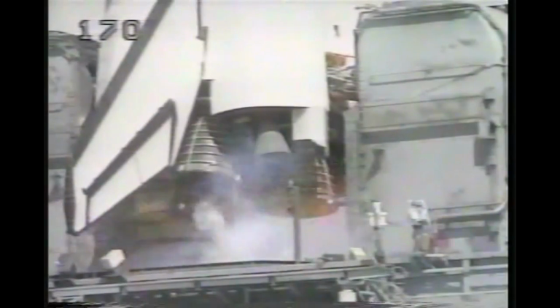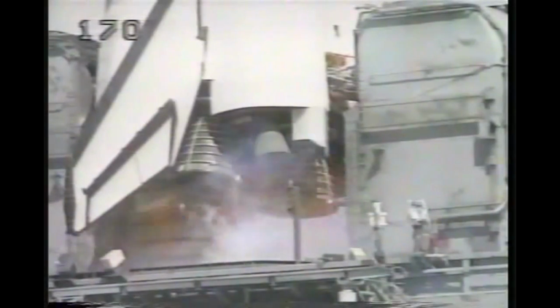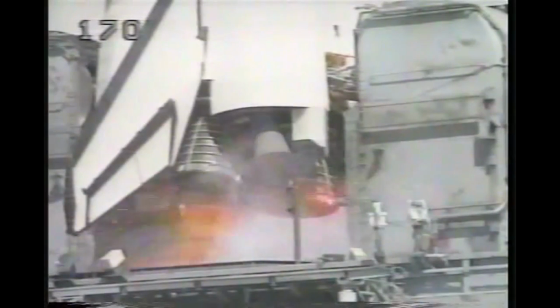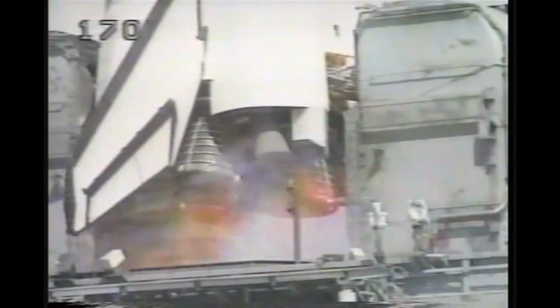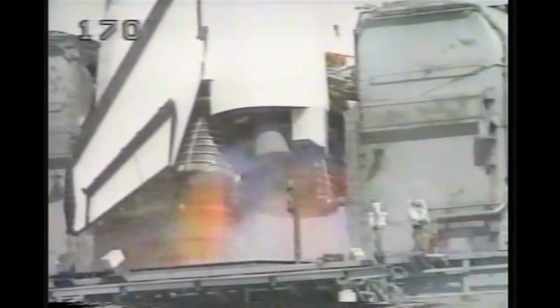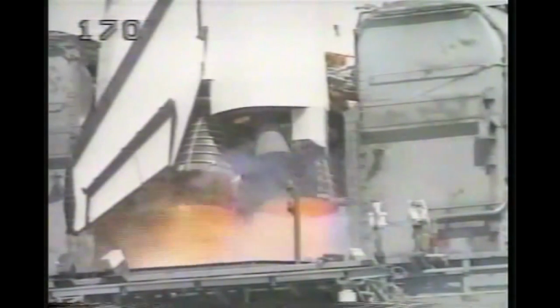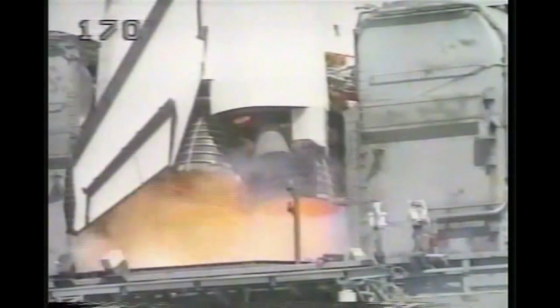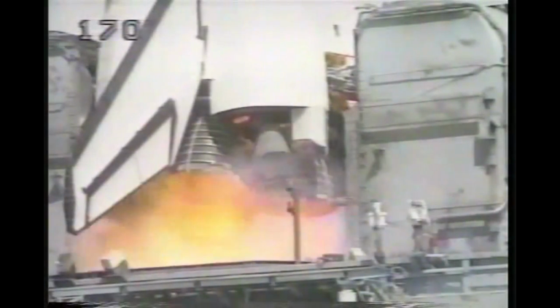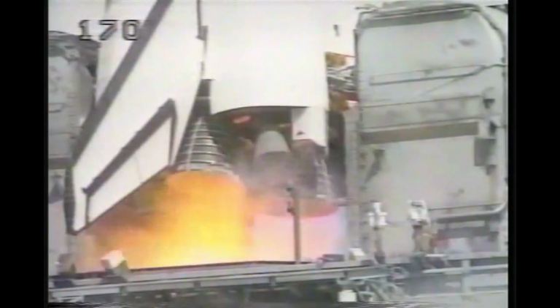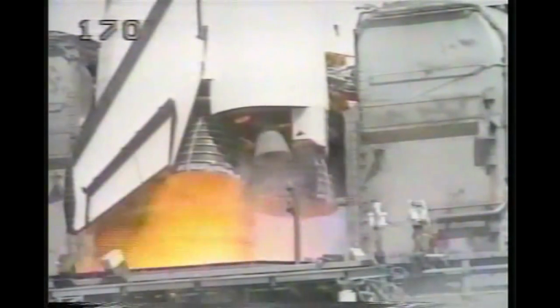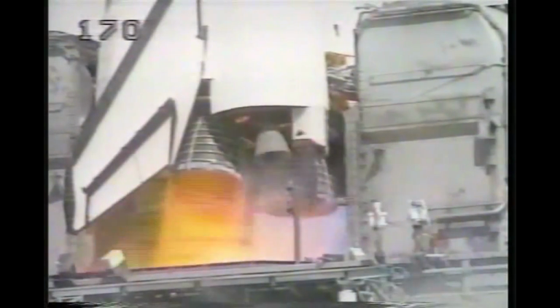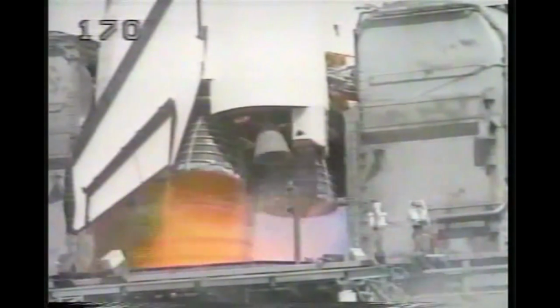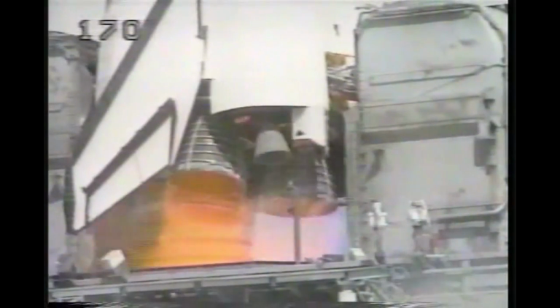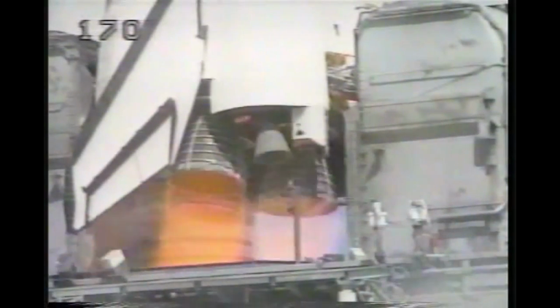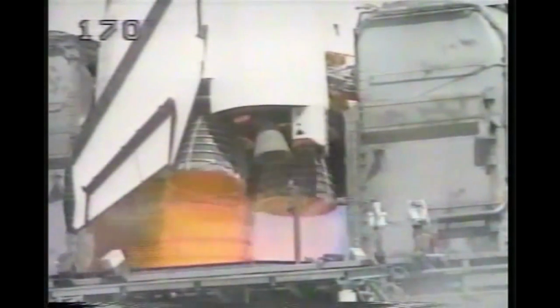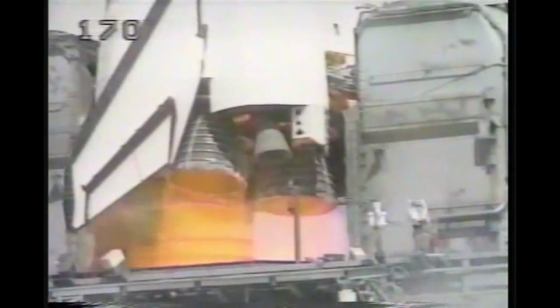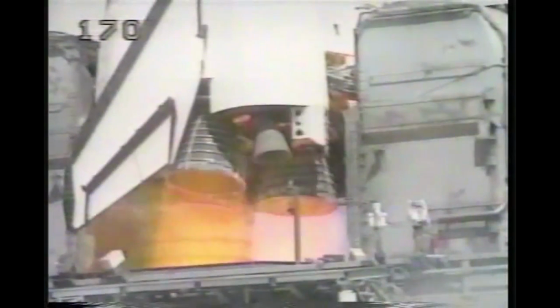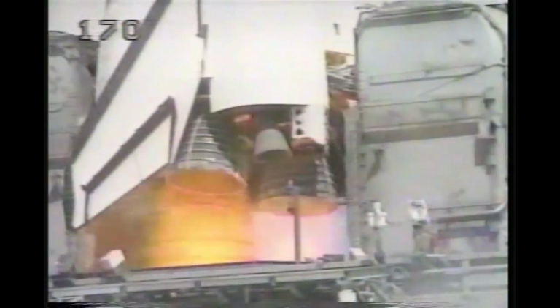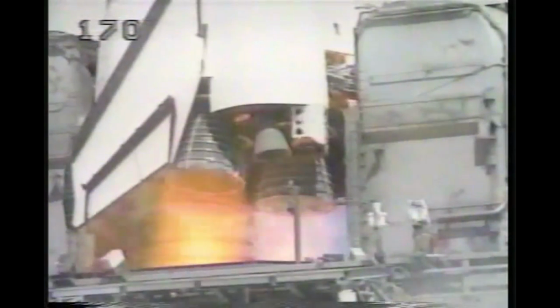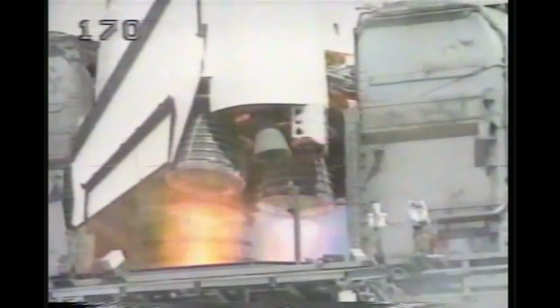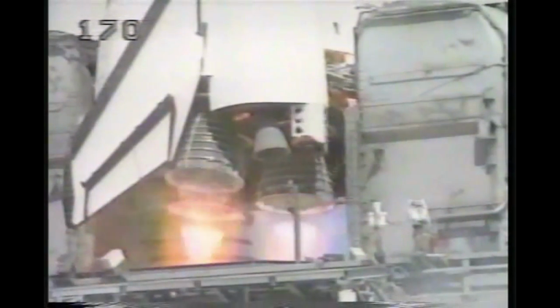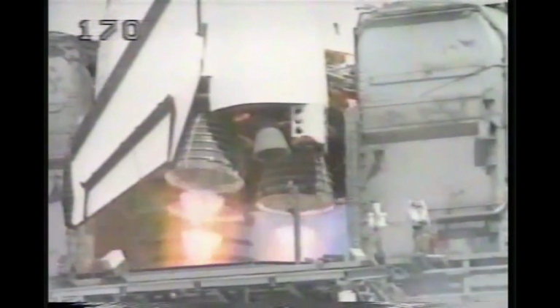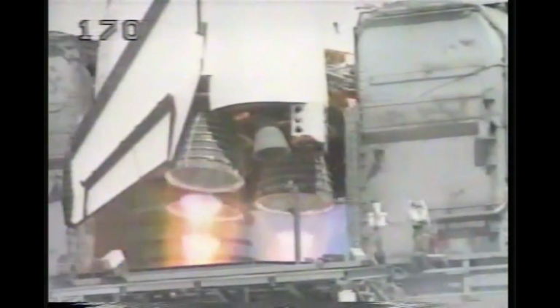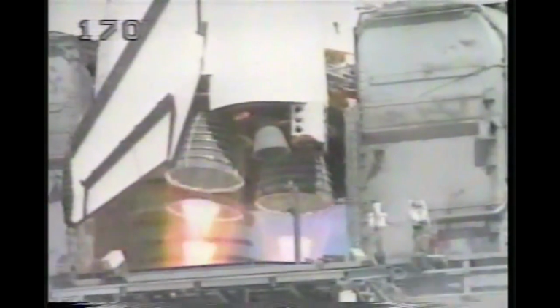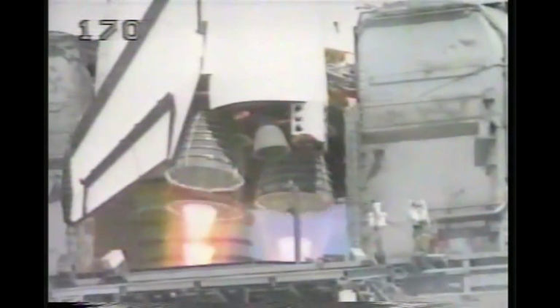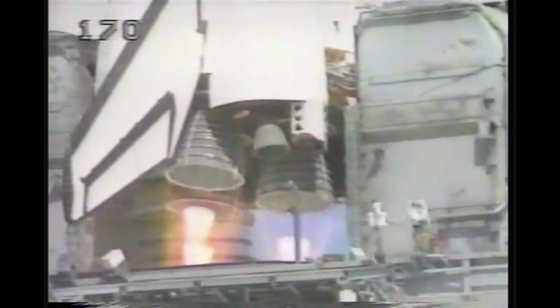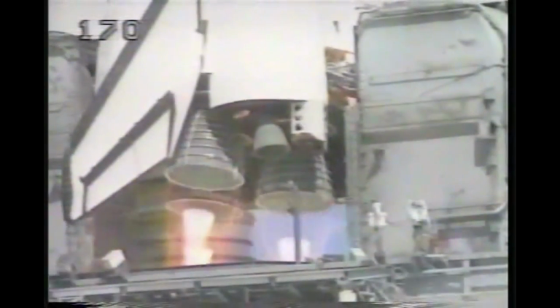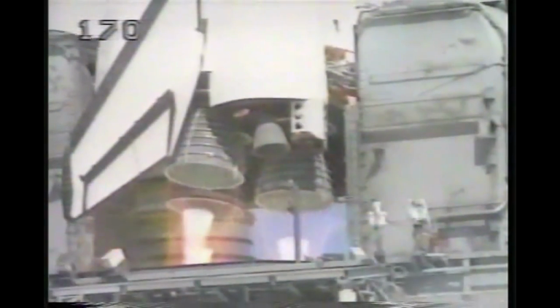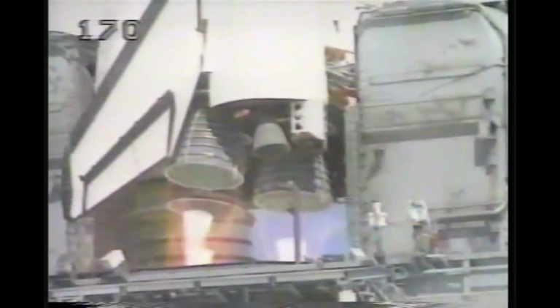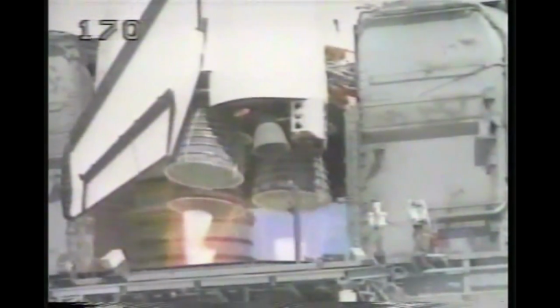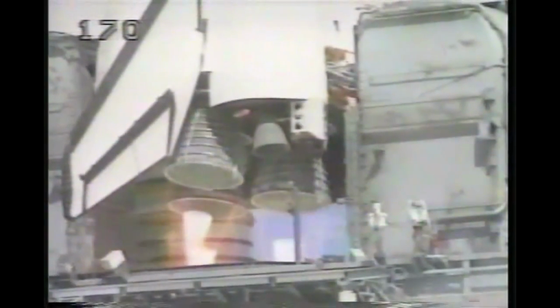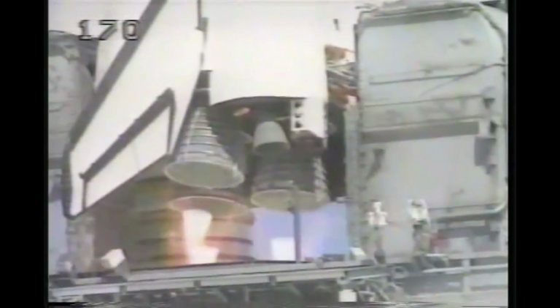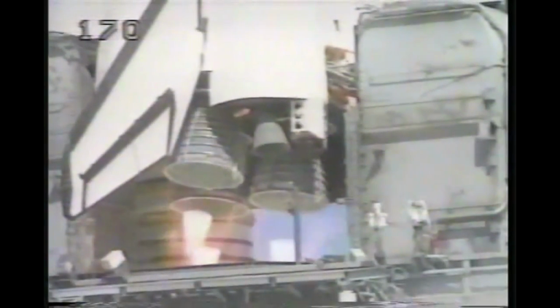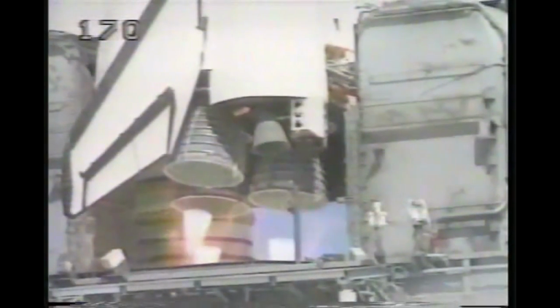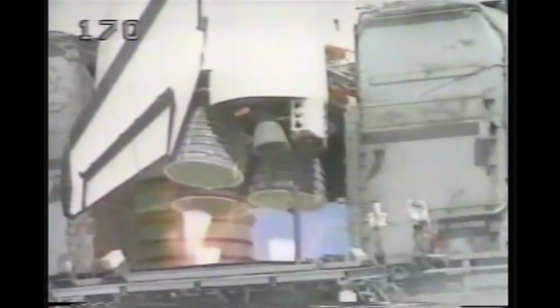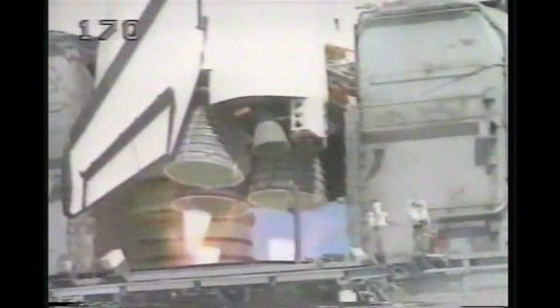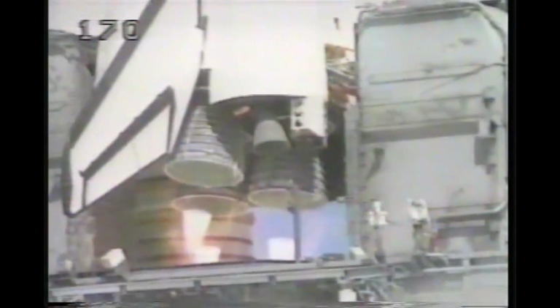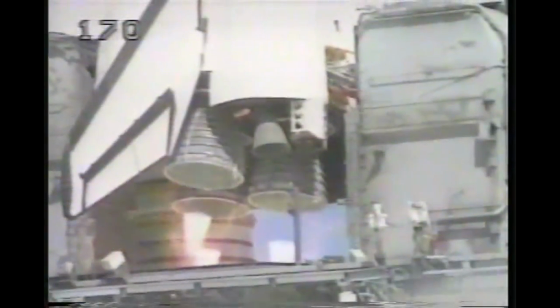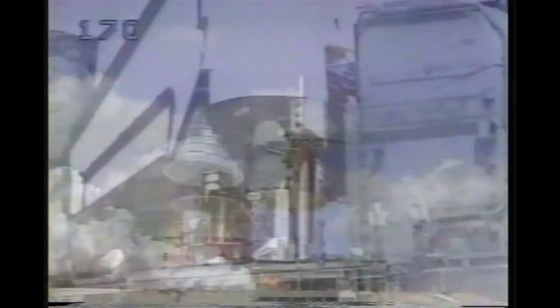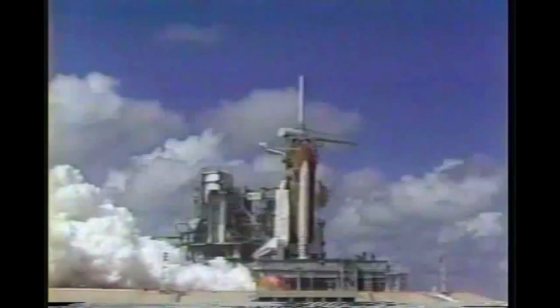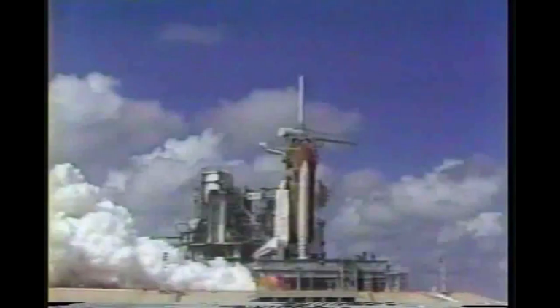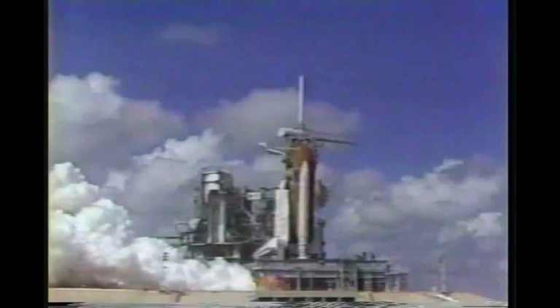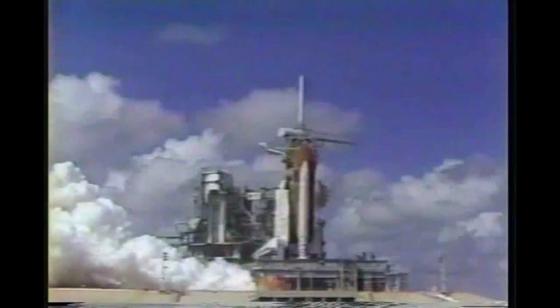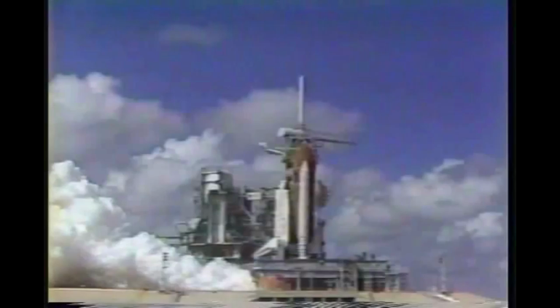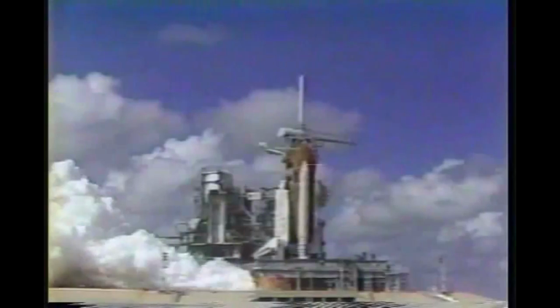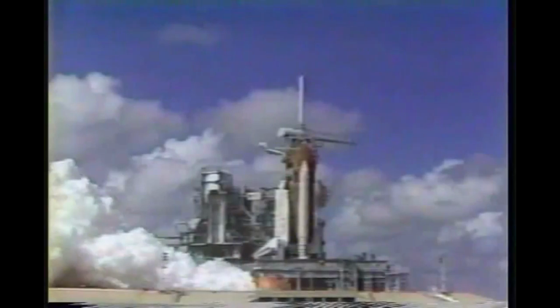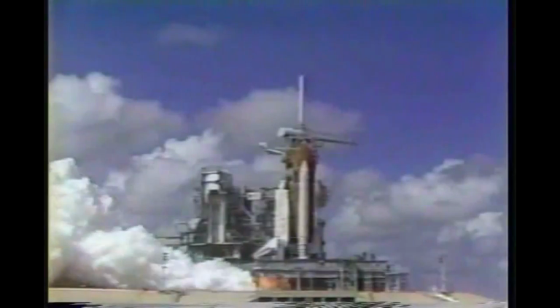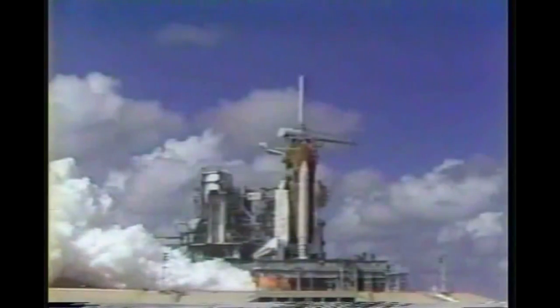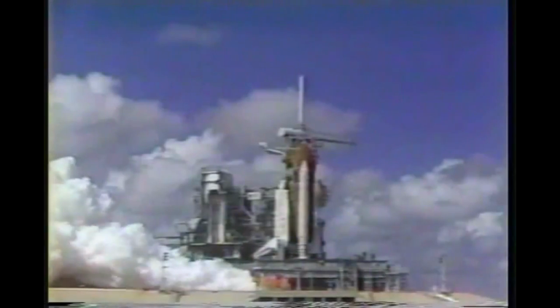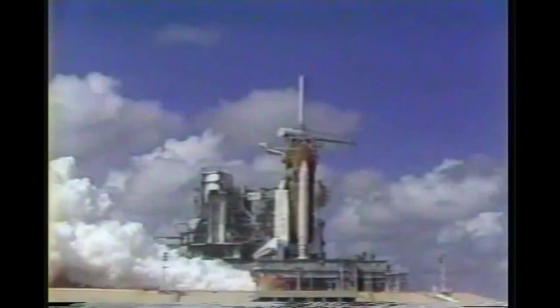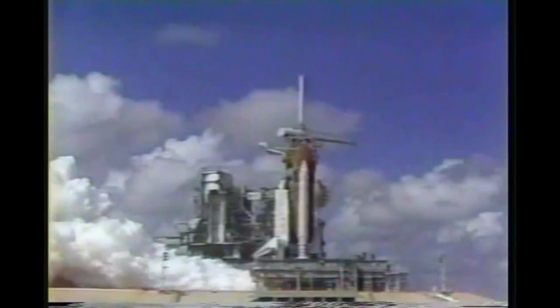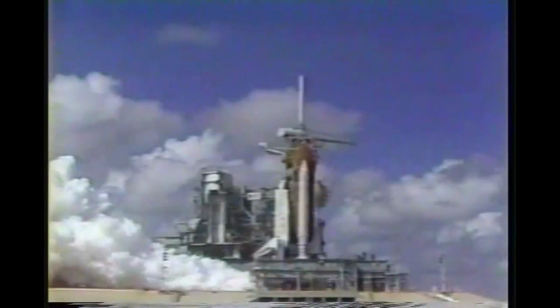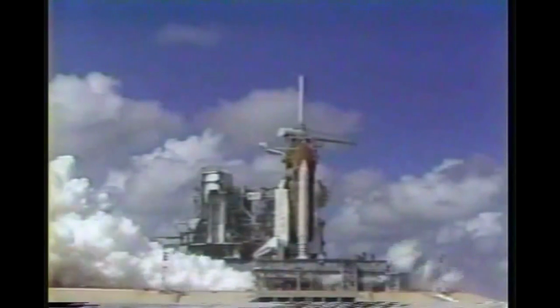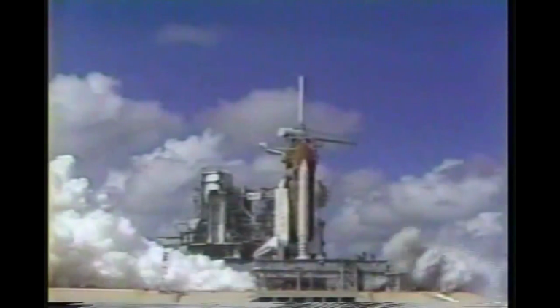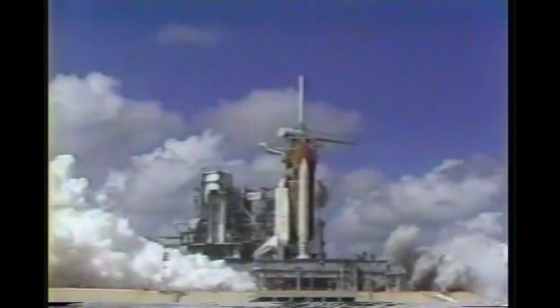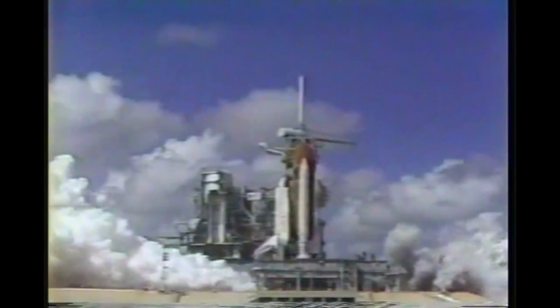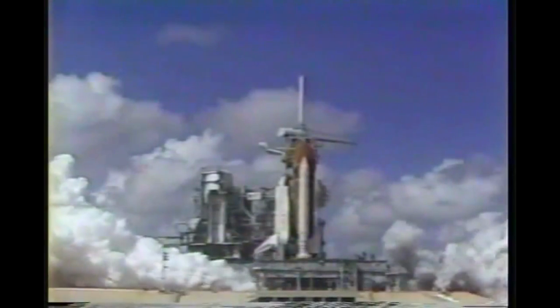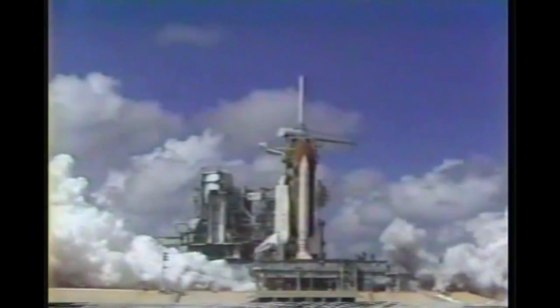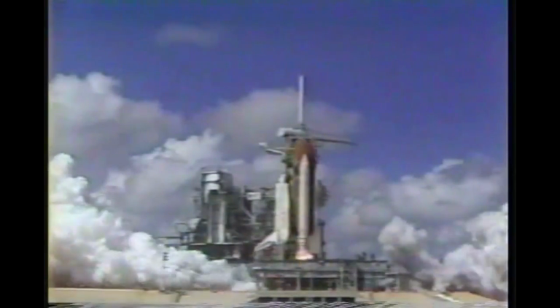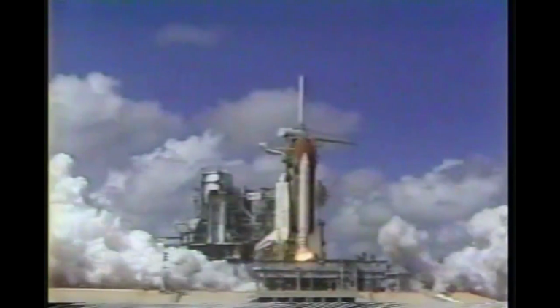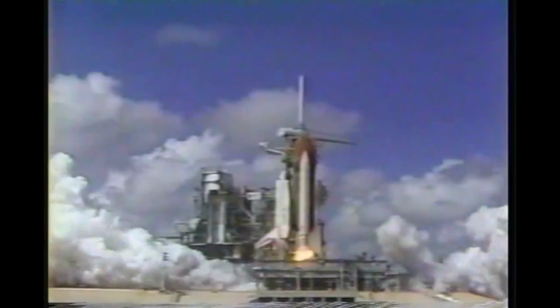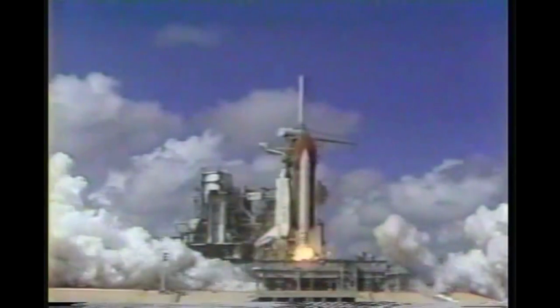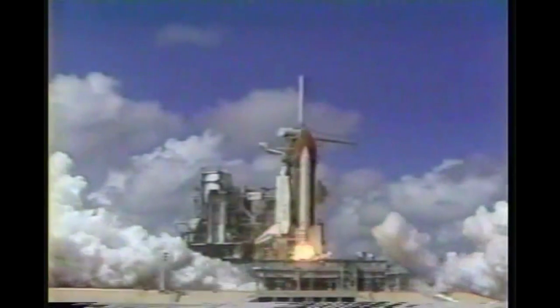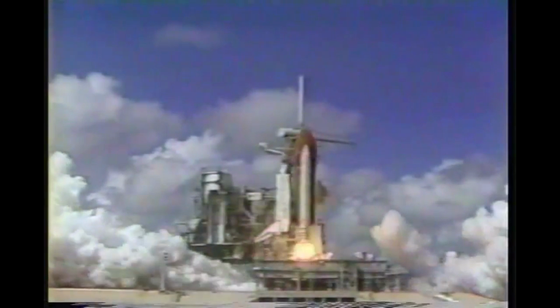Après l'accident de Challenger, les navettes sont clouées au sol jusqu'en 1988, date du premier décollage après la tragédie de Challenger.